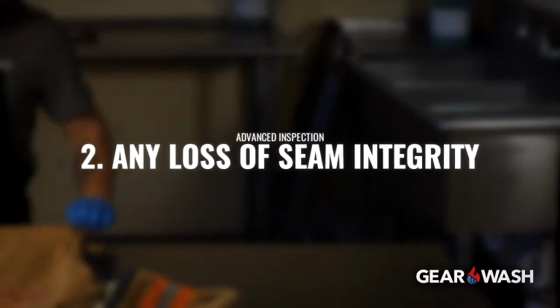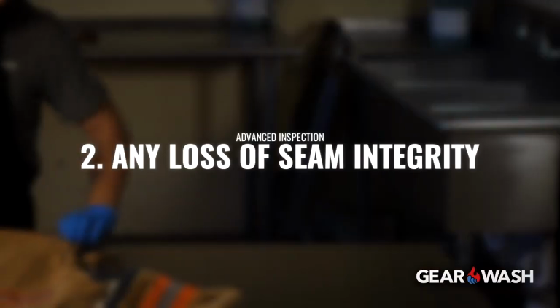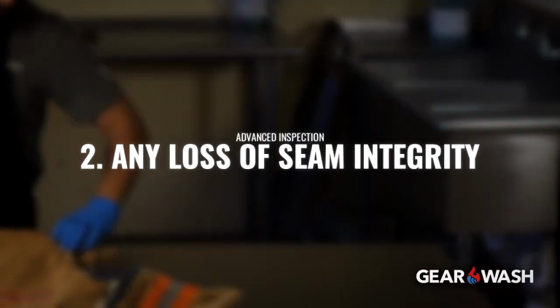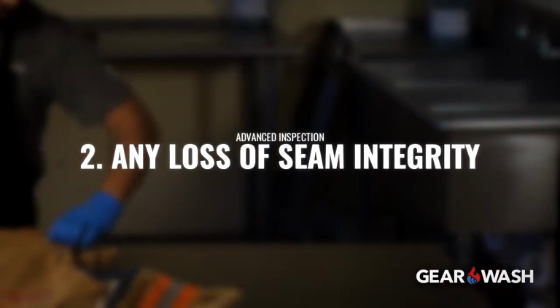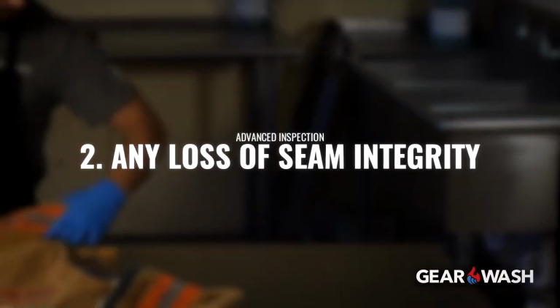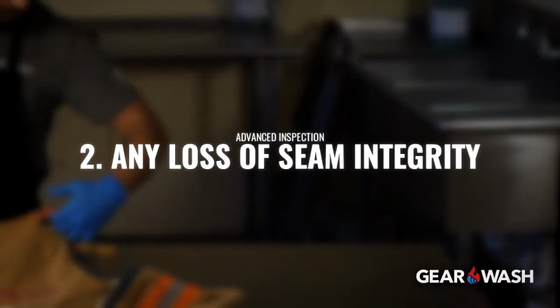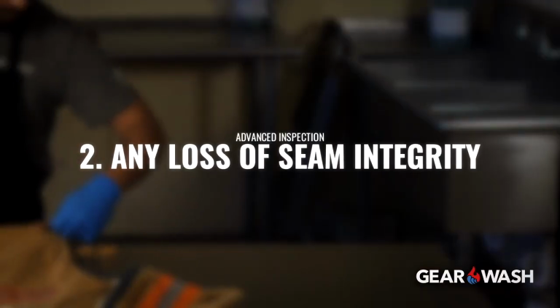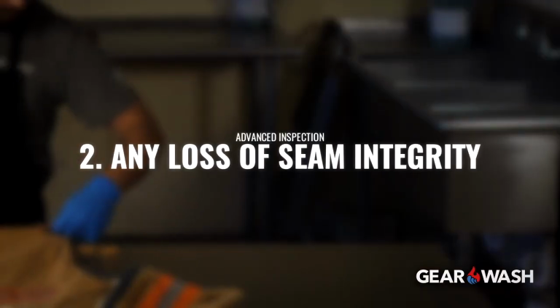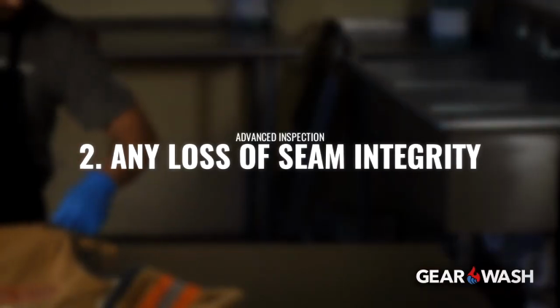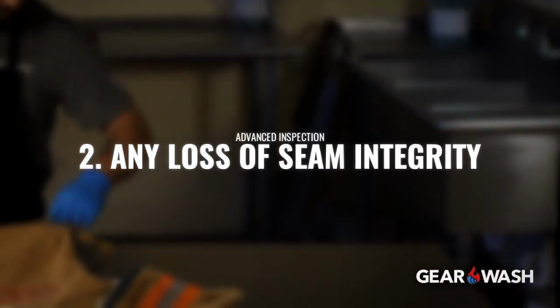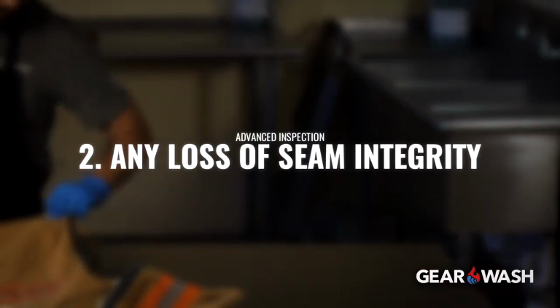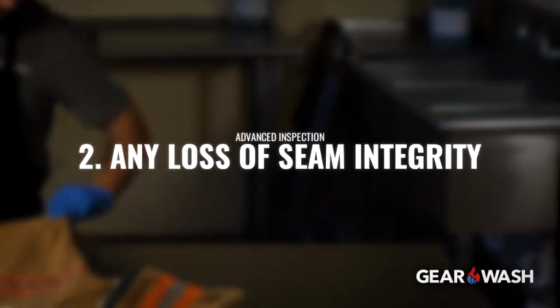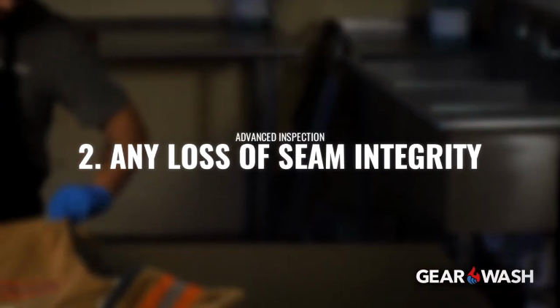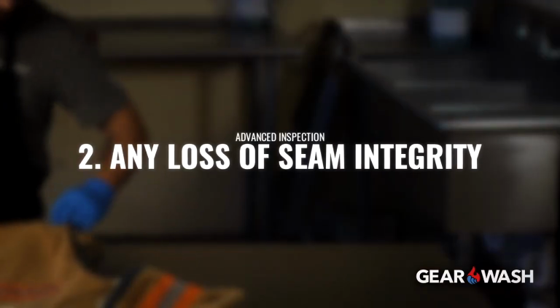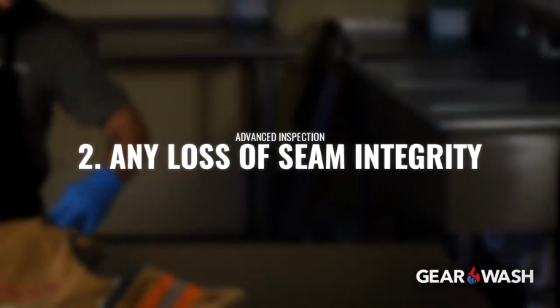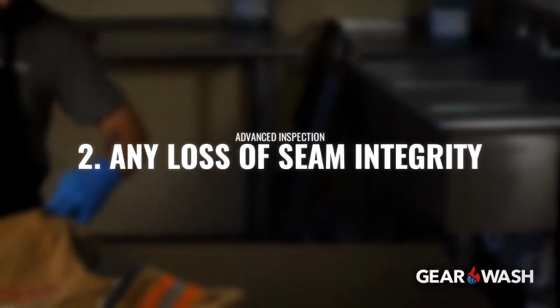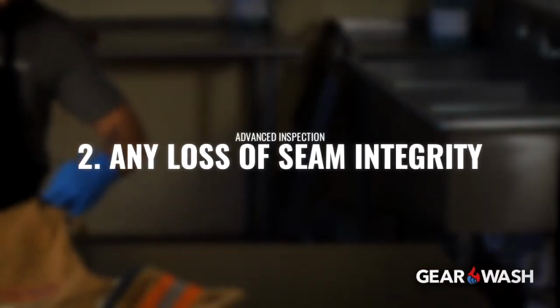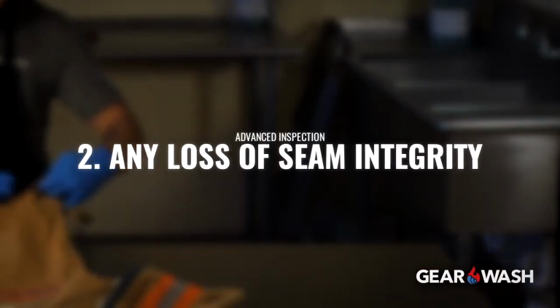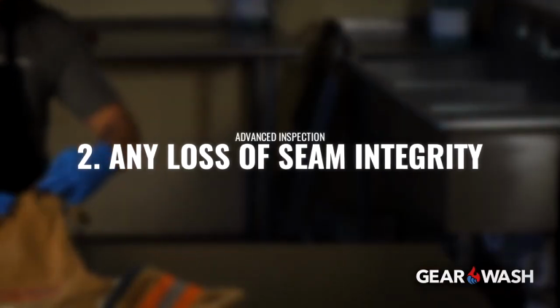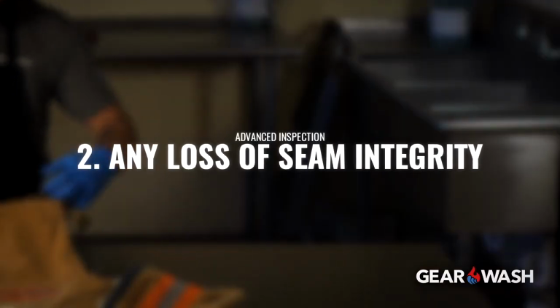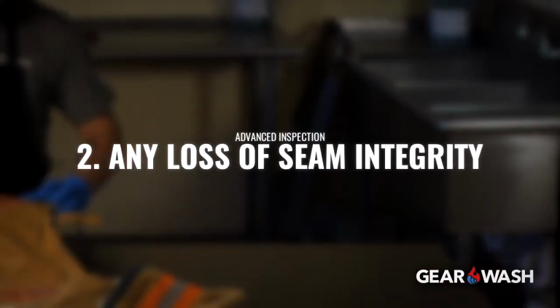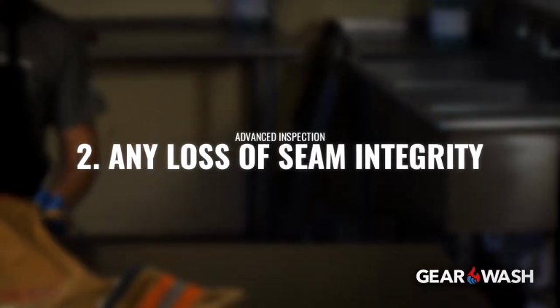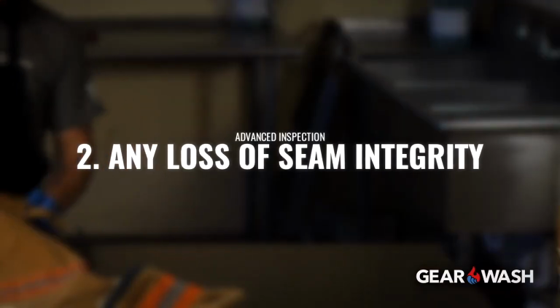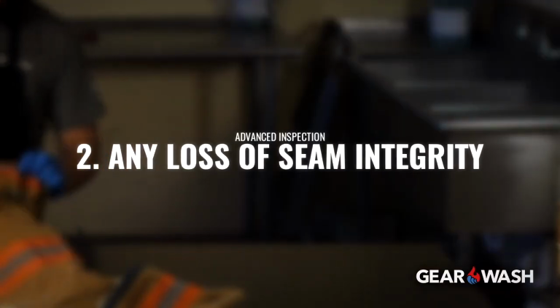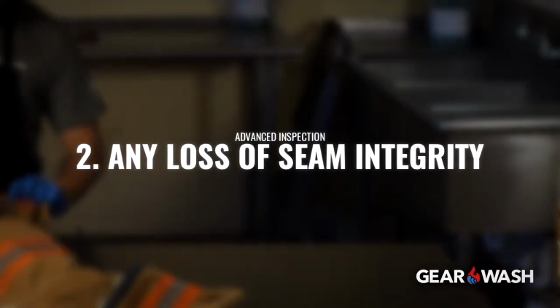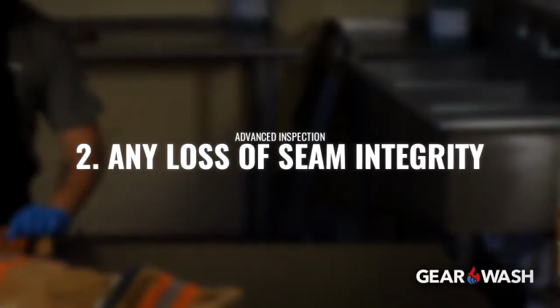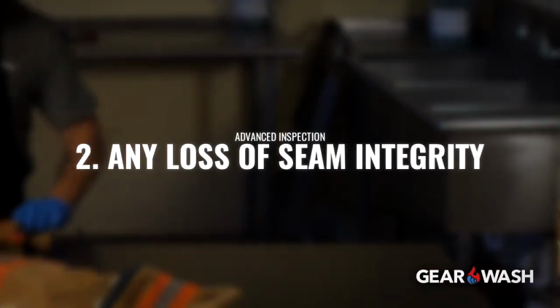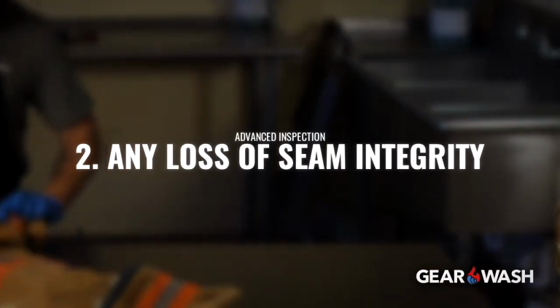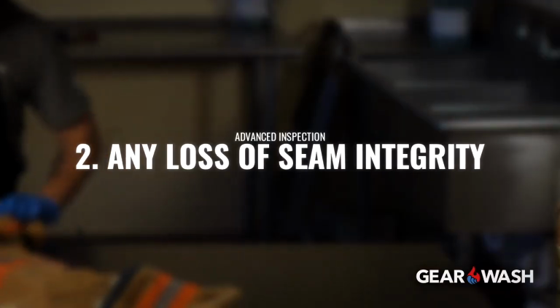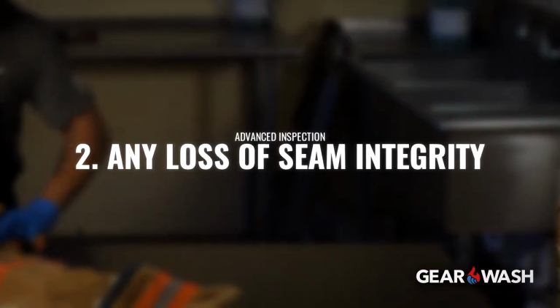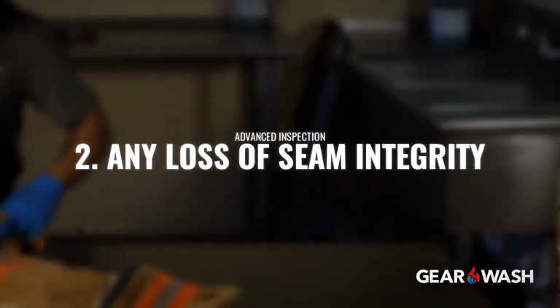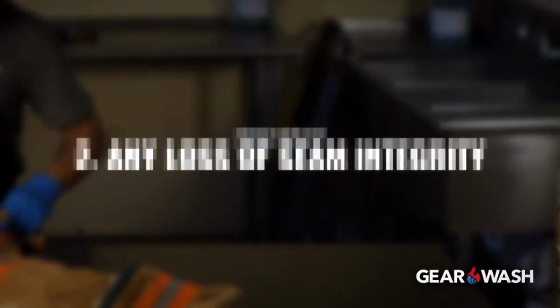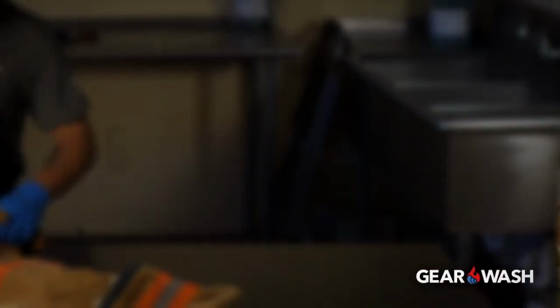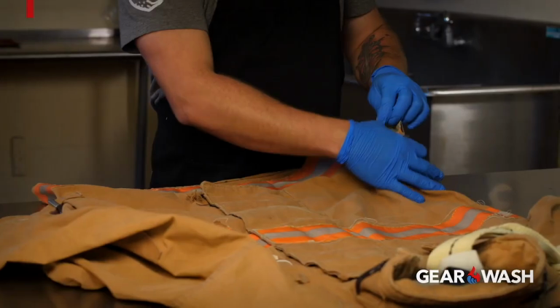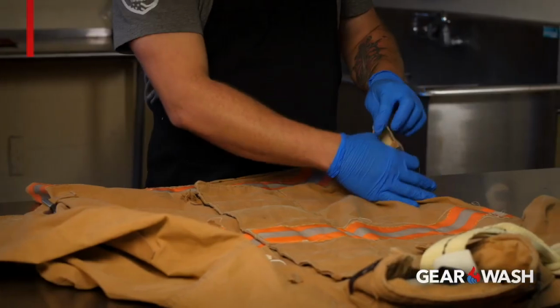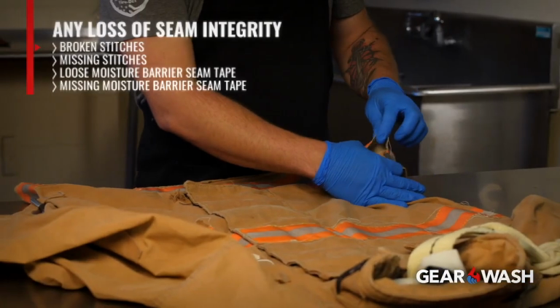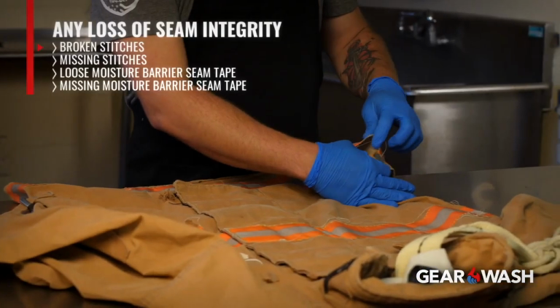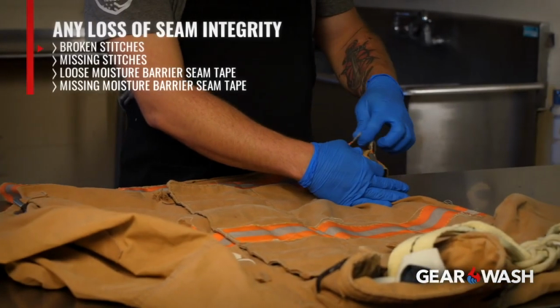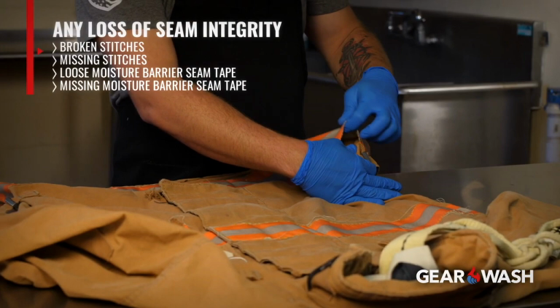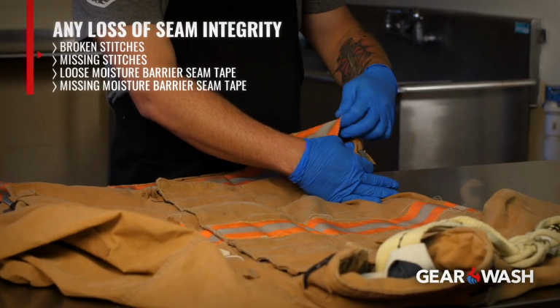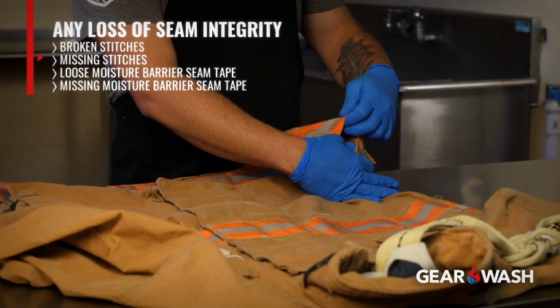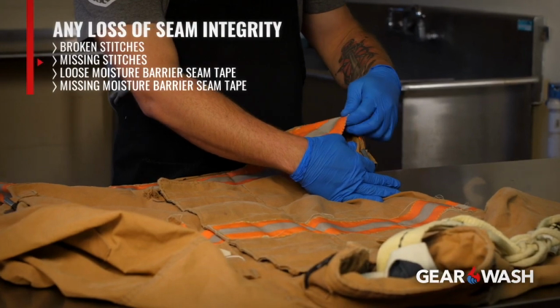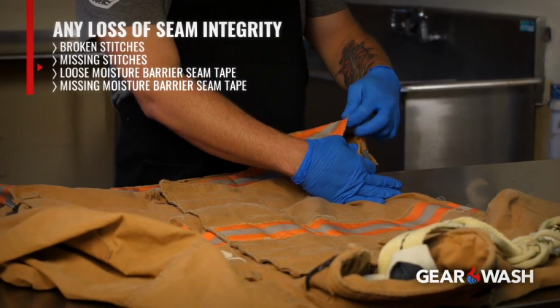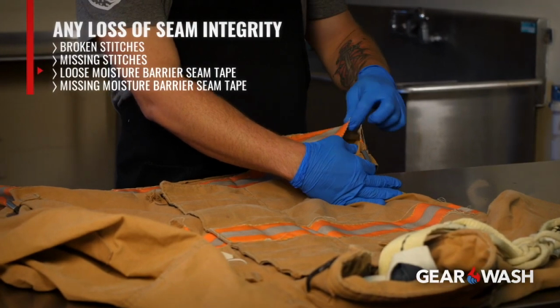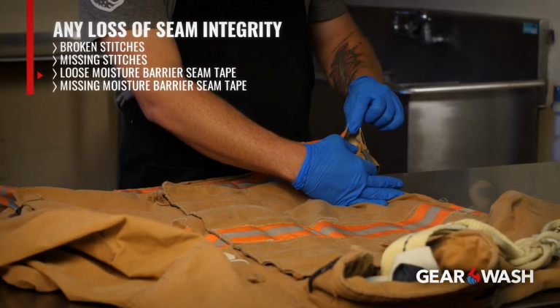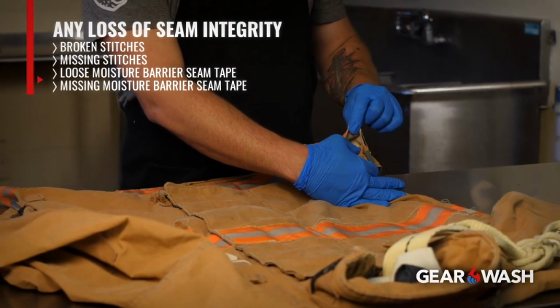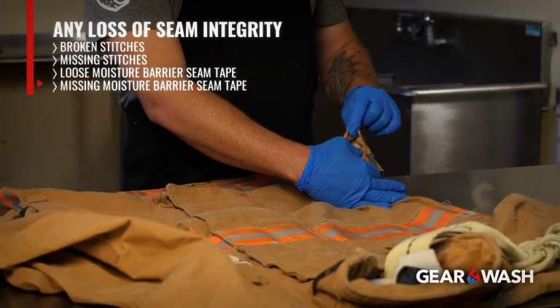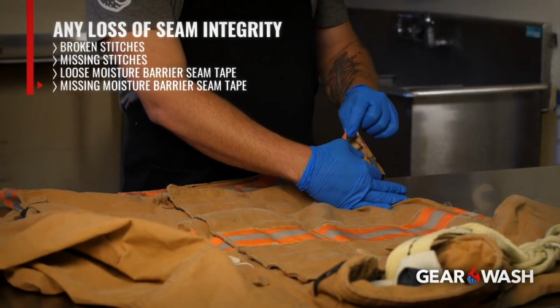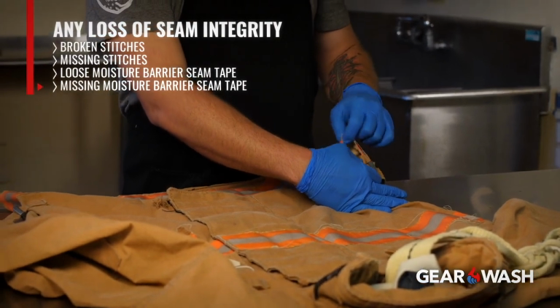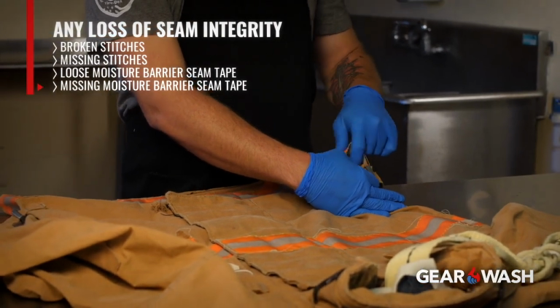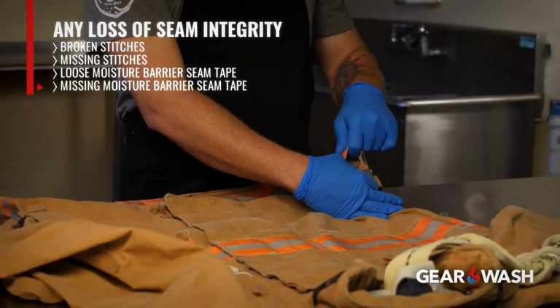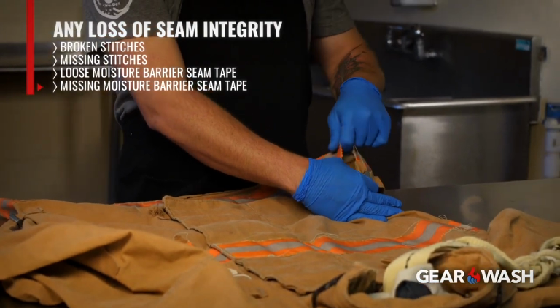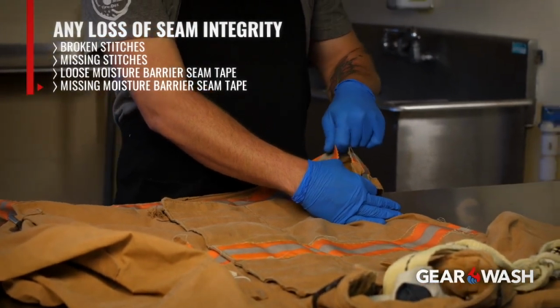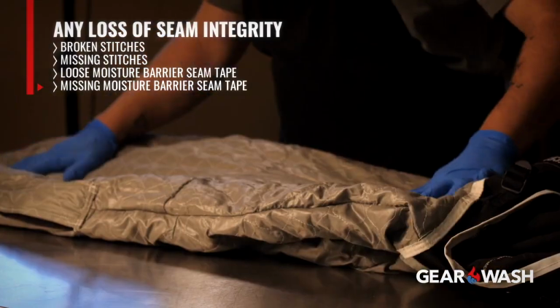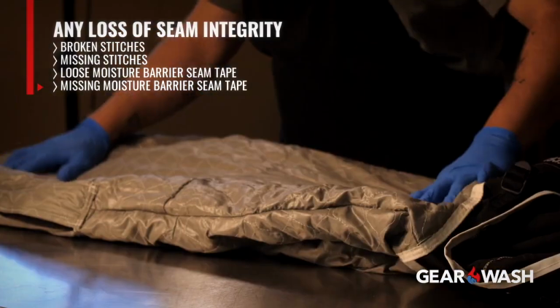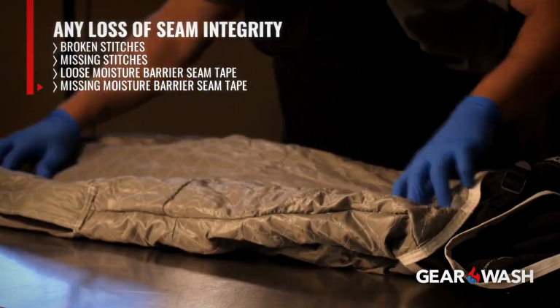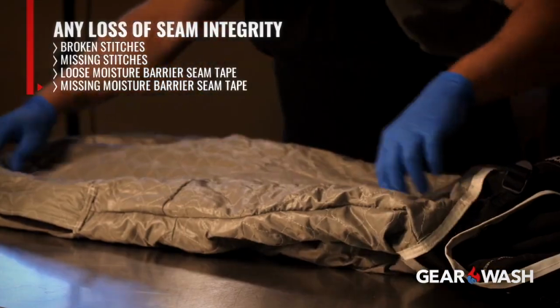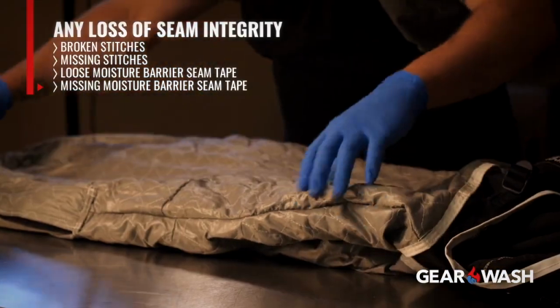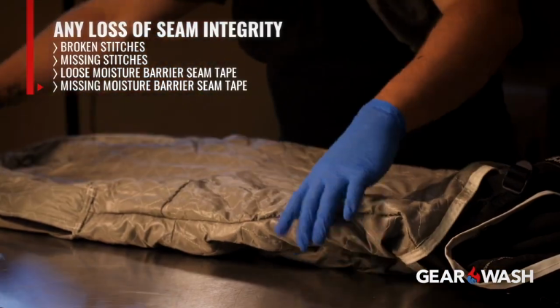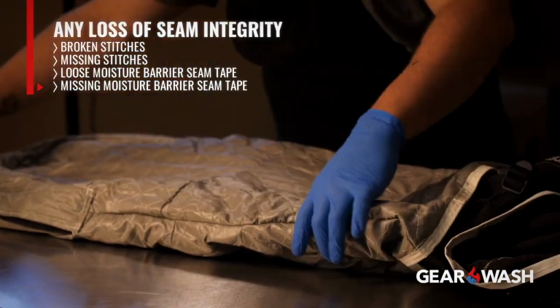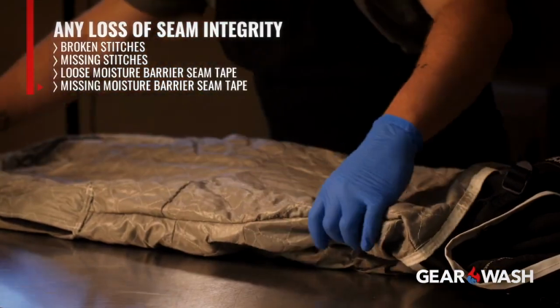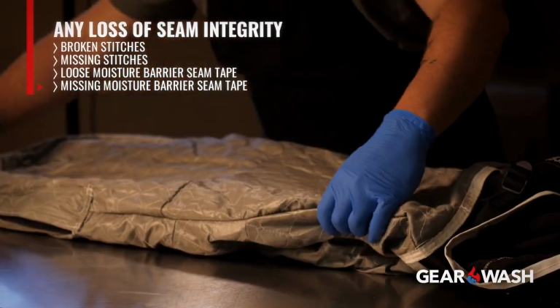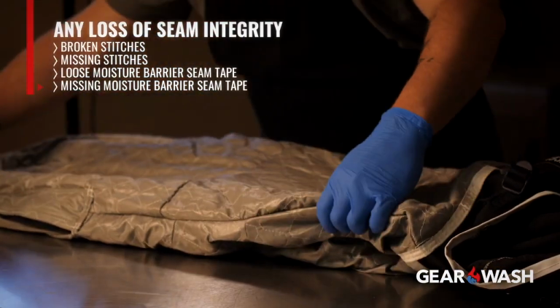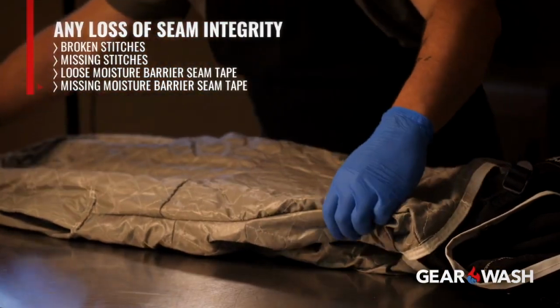Two, any loss of seam integrity, broken or missing stitches, and loose or missing moisture barrier seam tape.